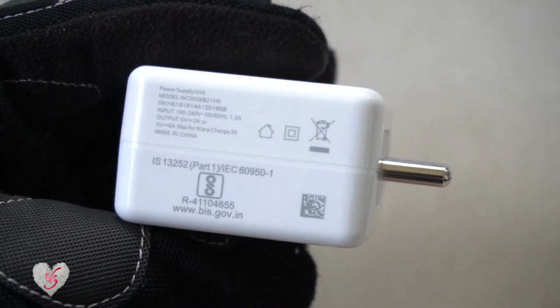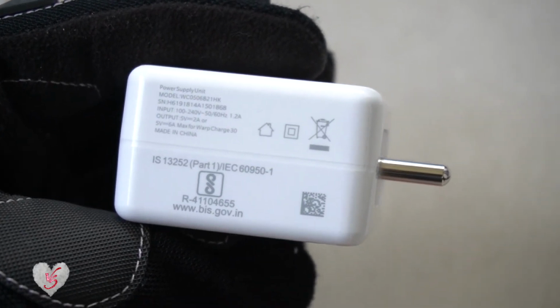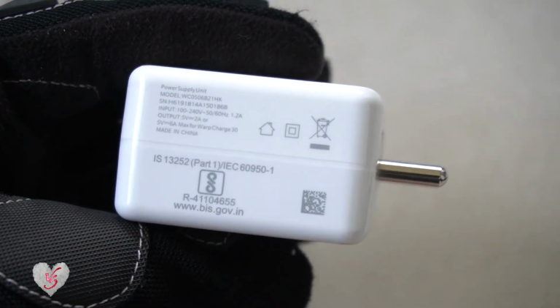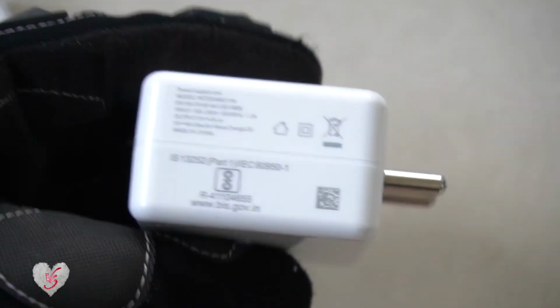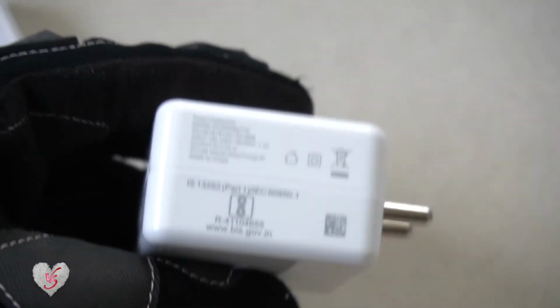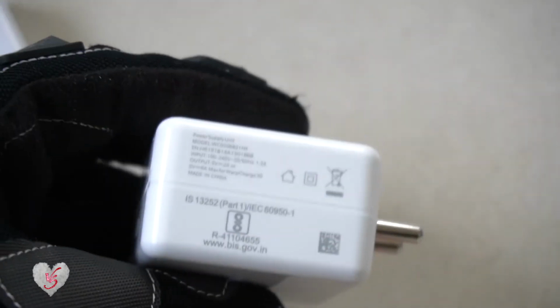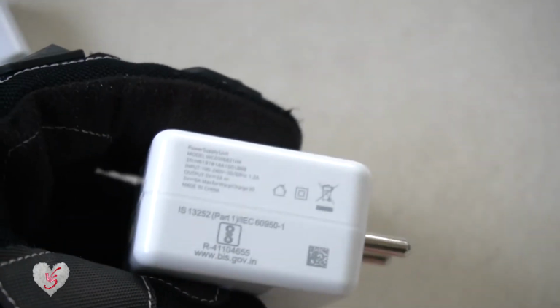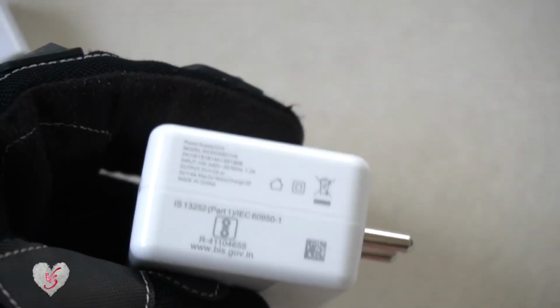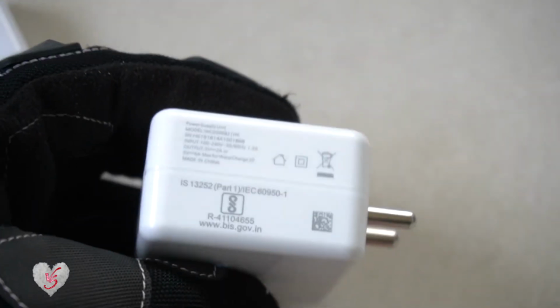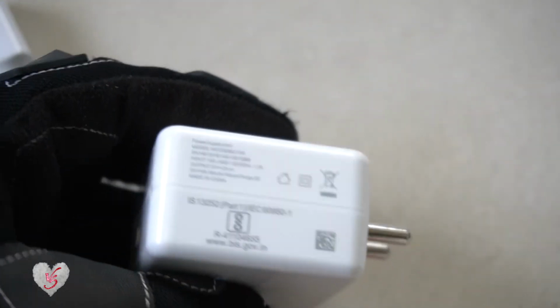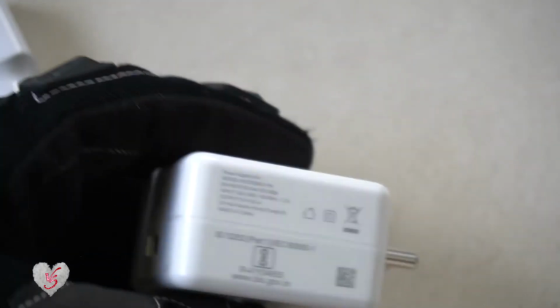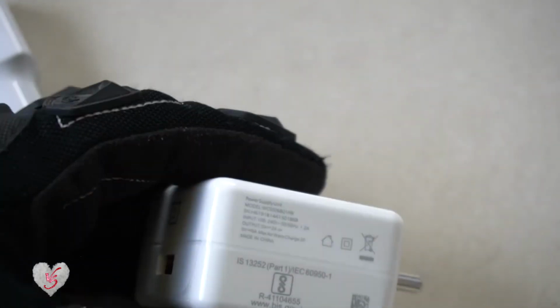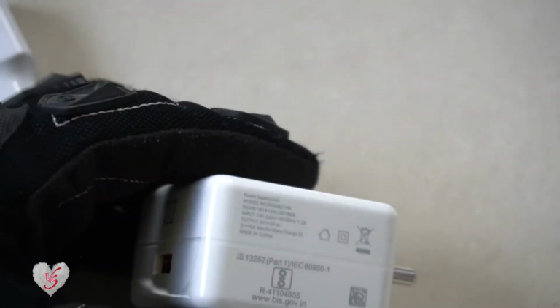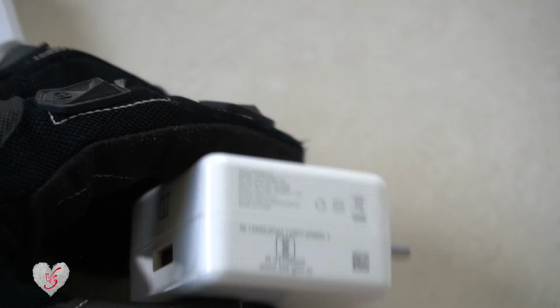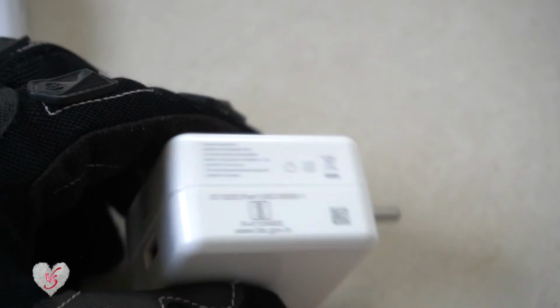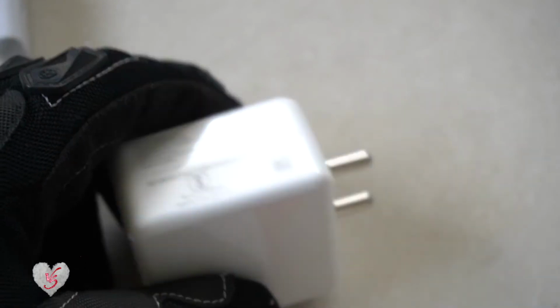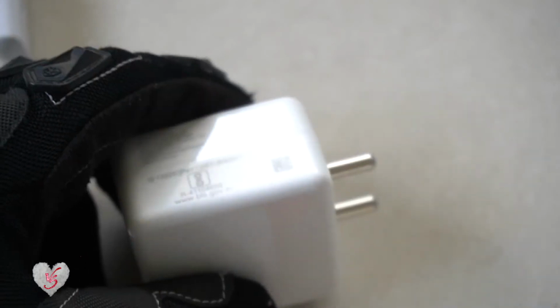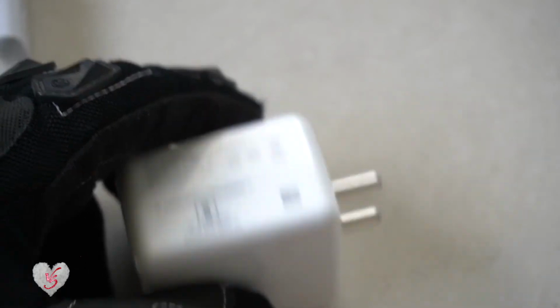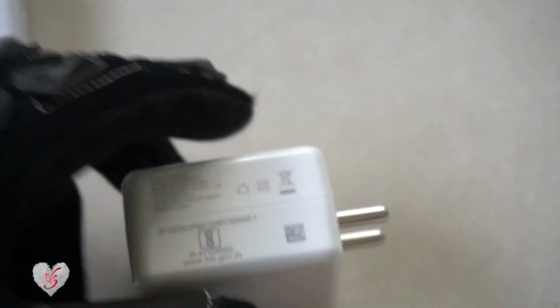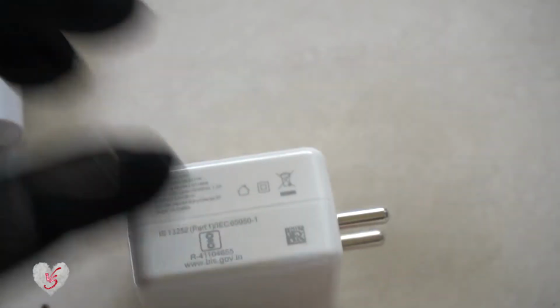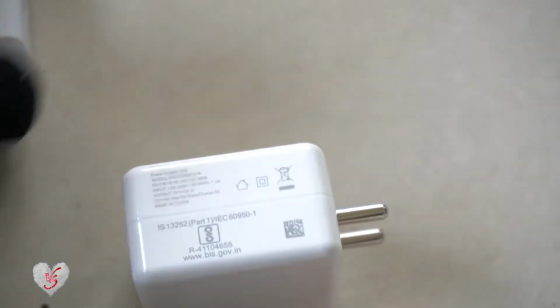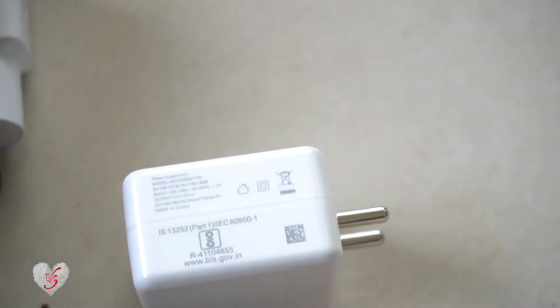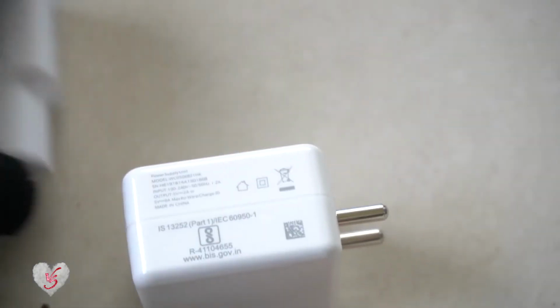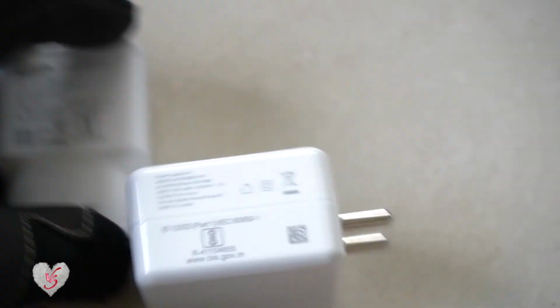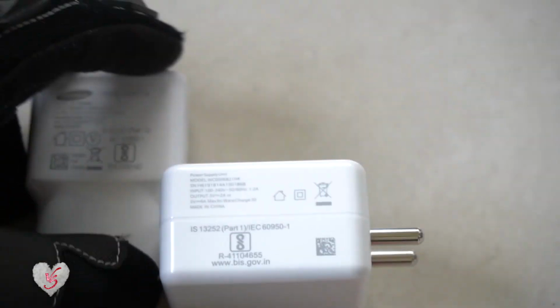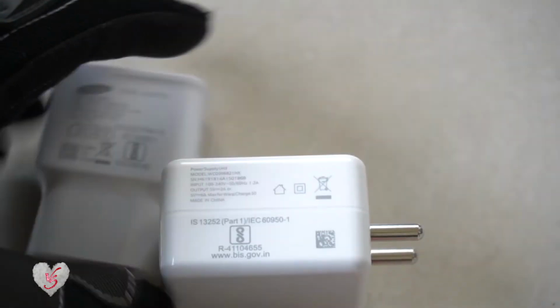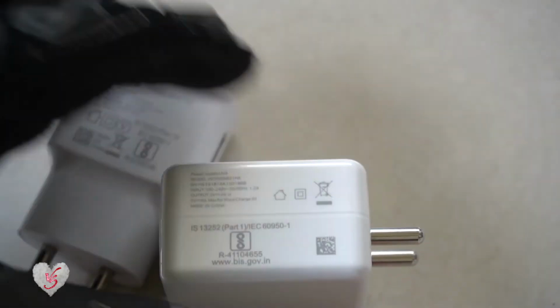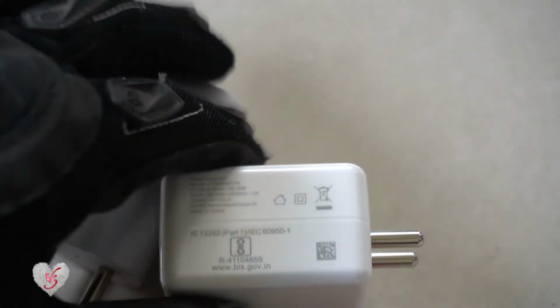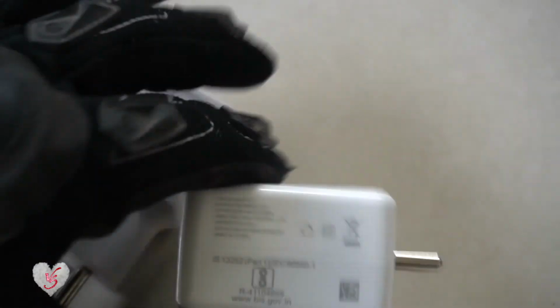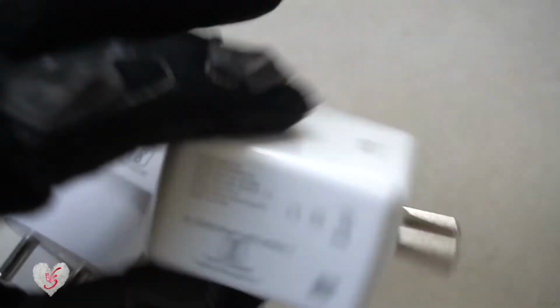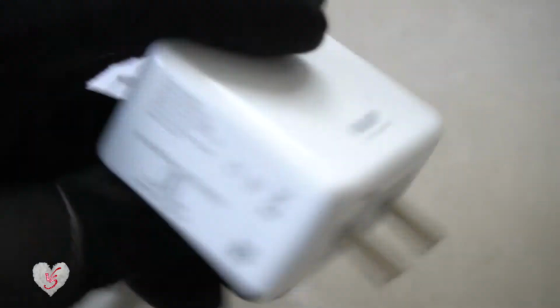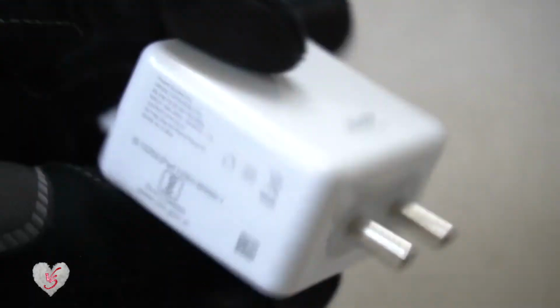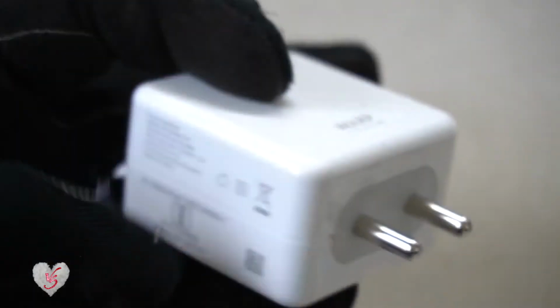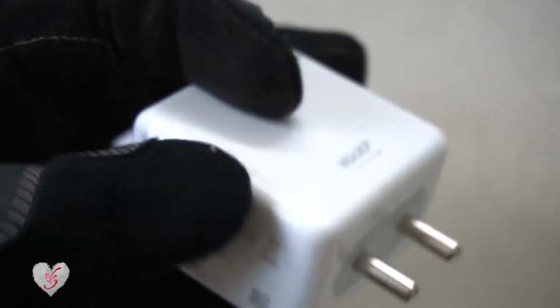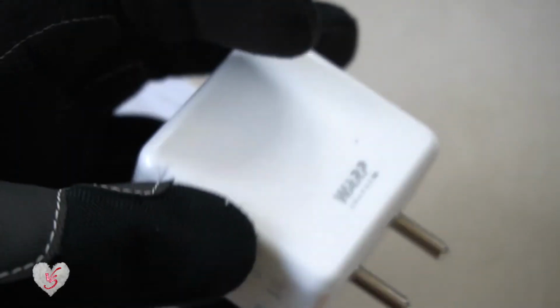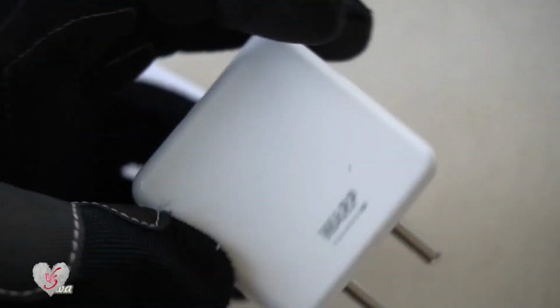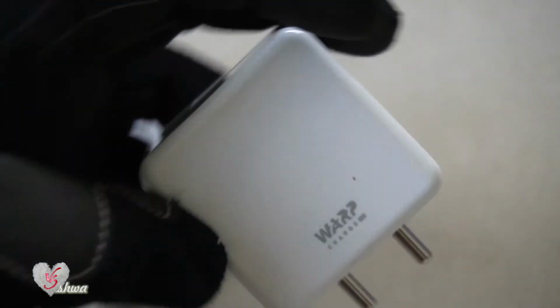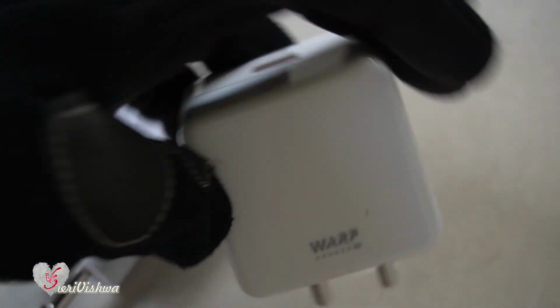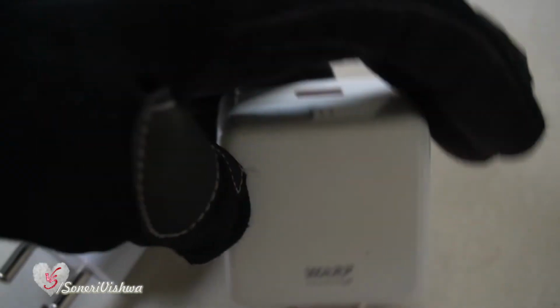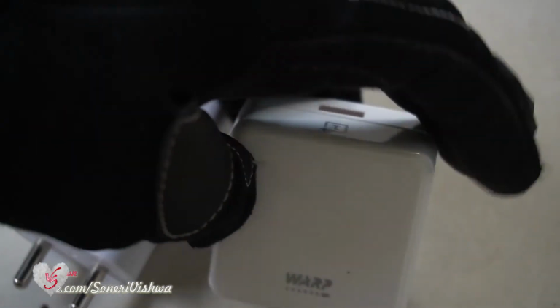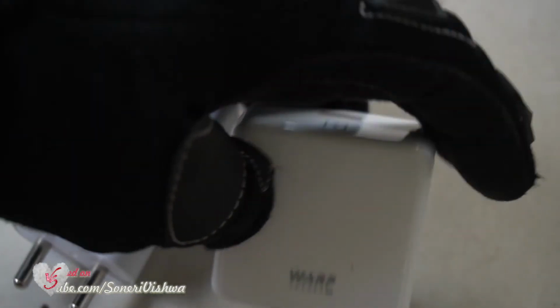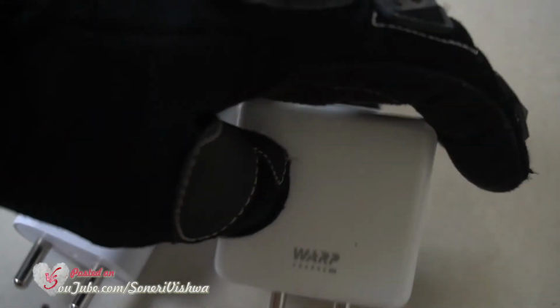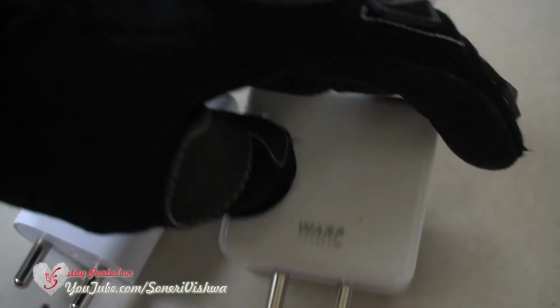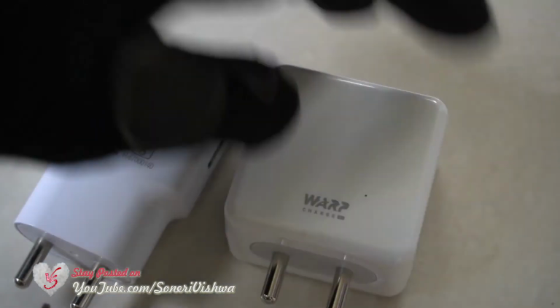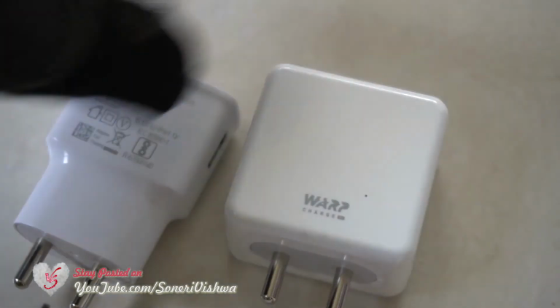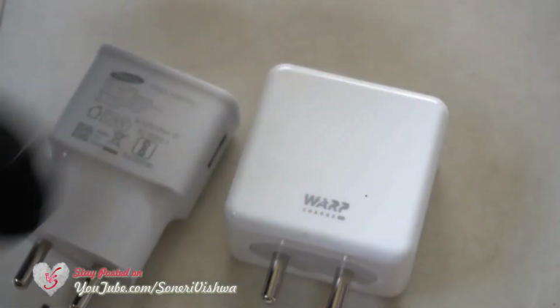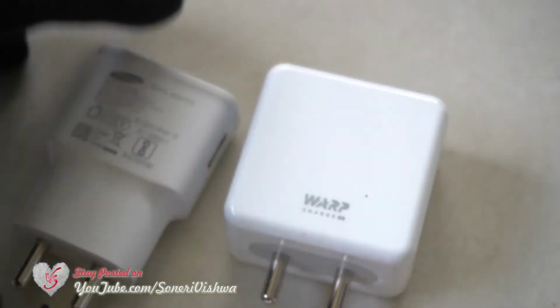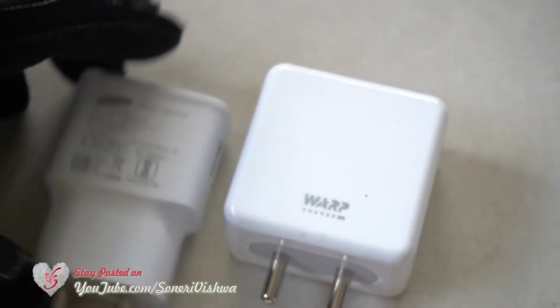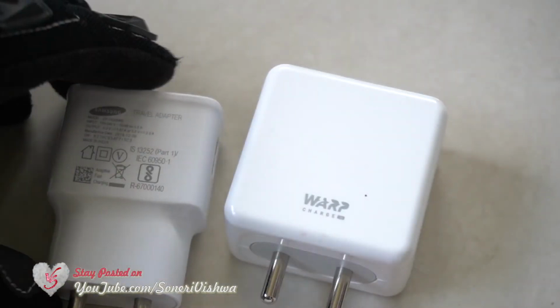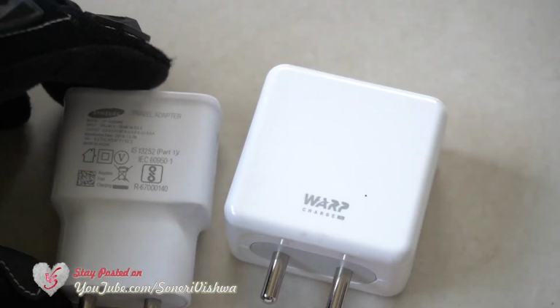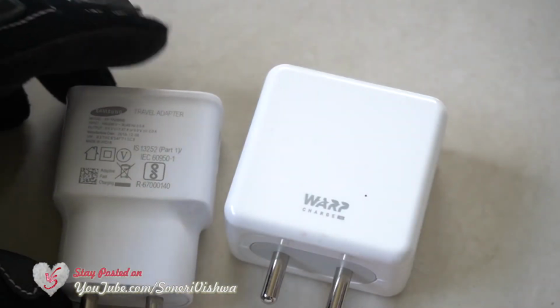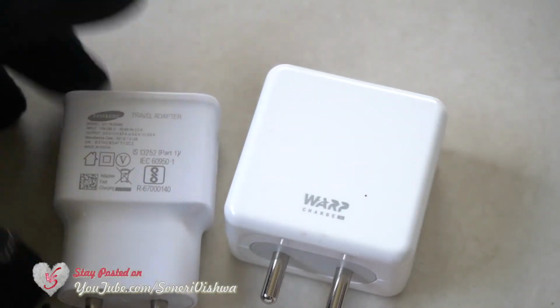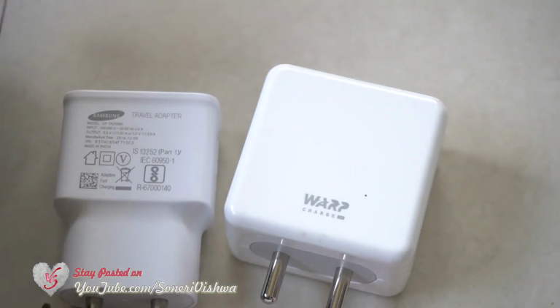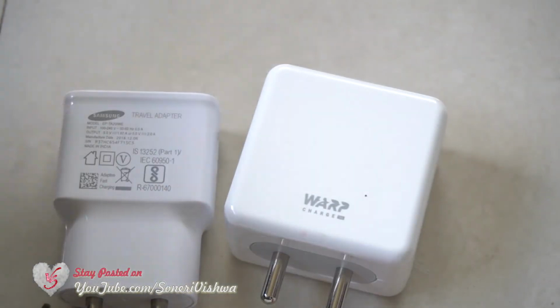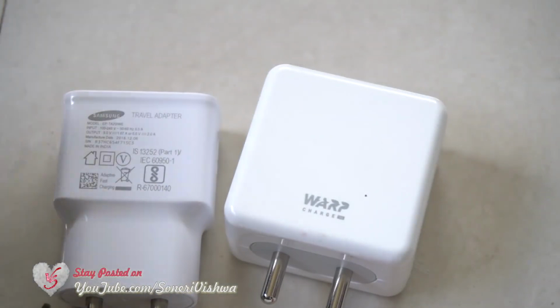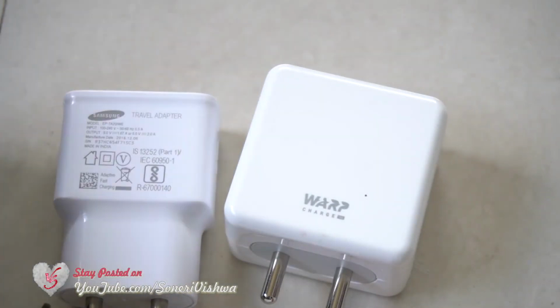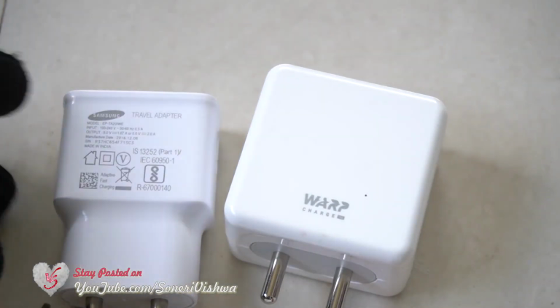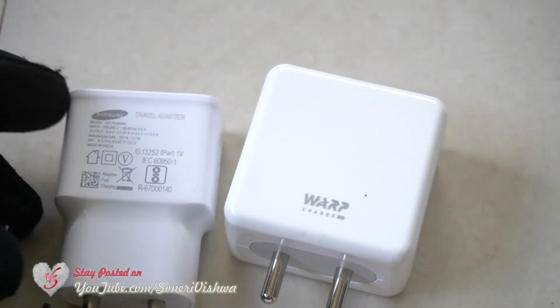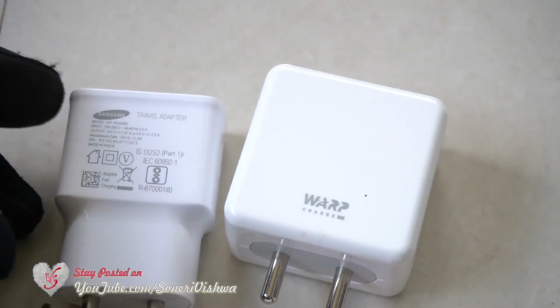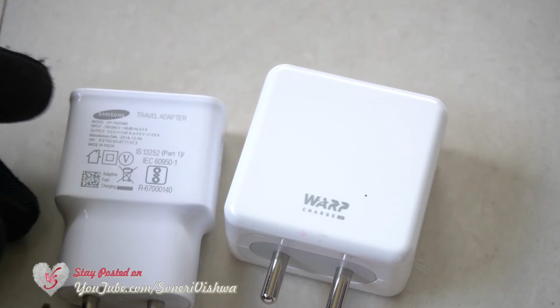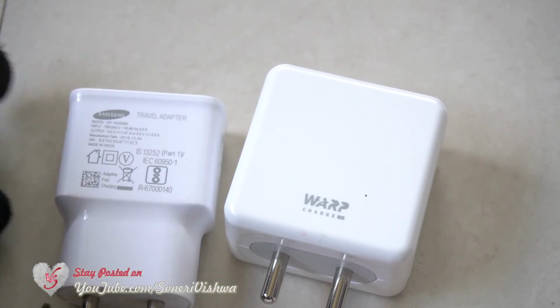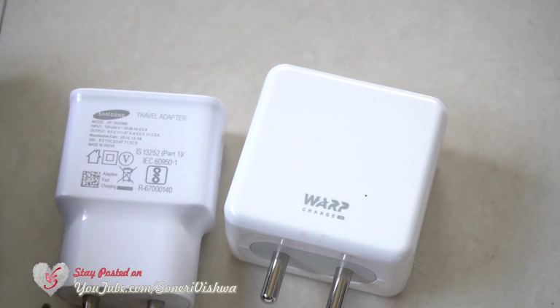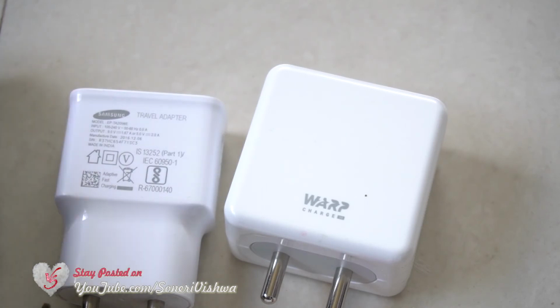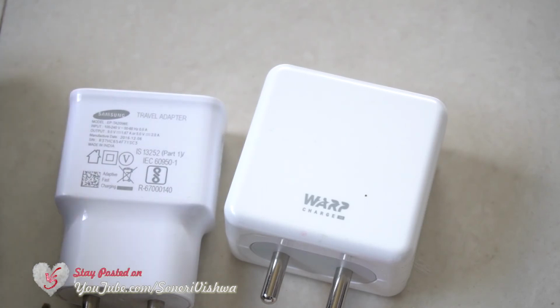So this was the quick difference between warp charging and adaptive fast charging. Thanks for watching.